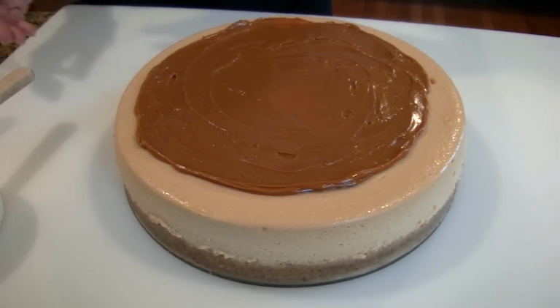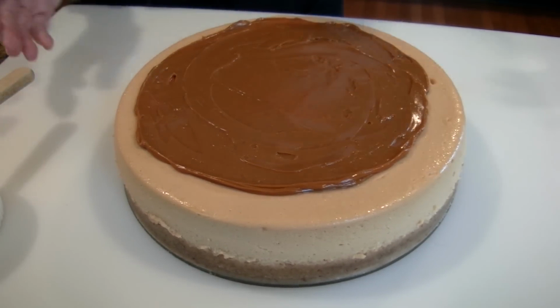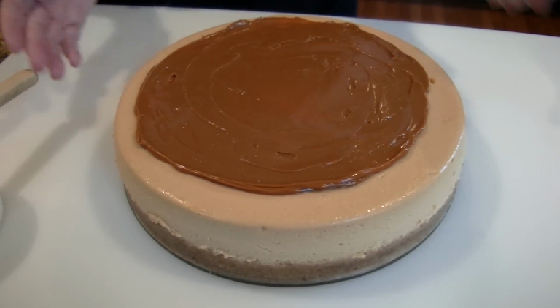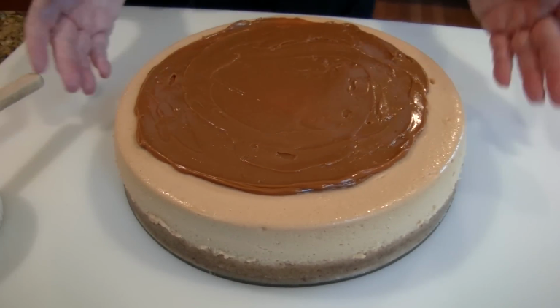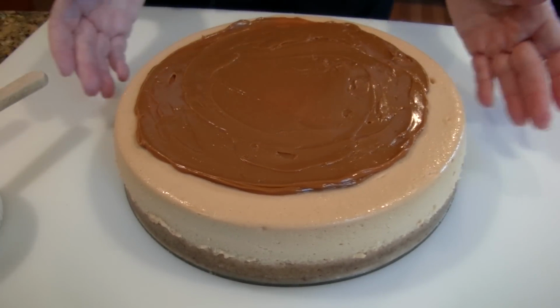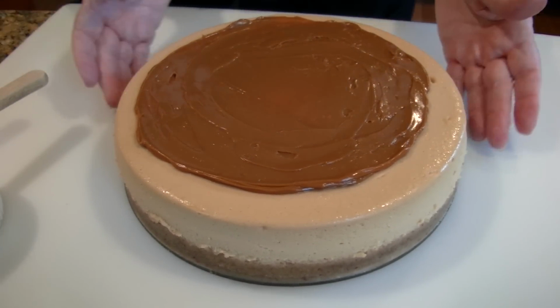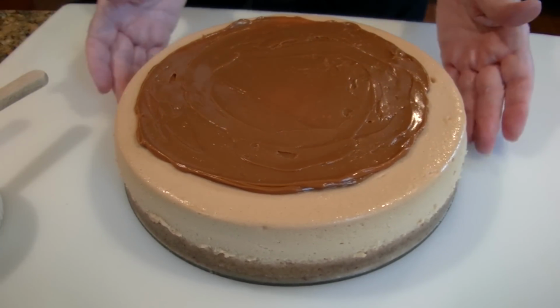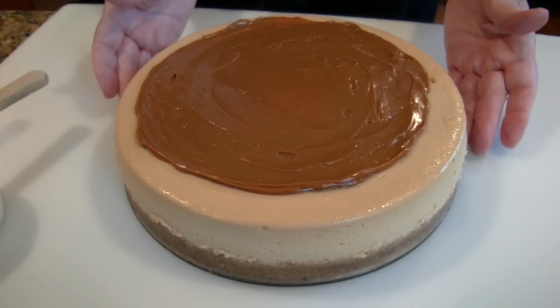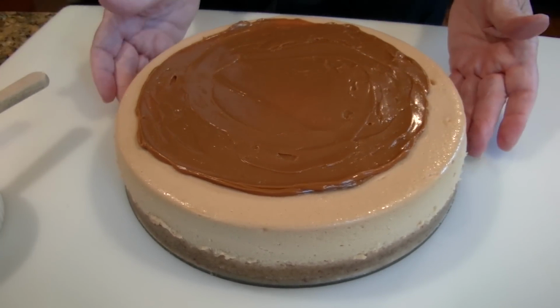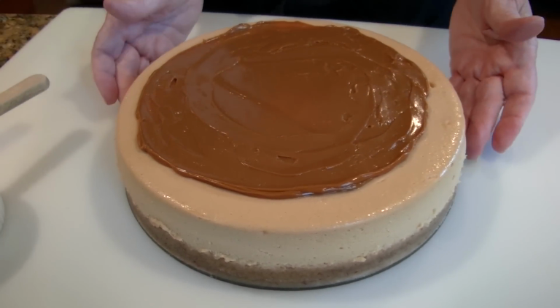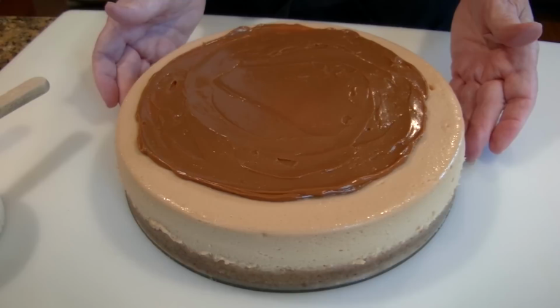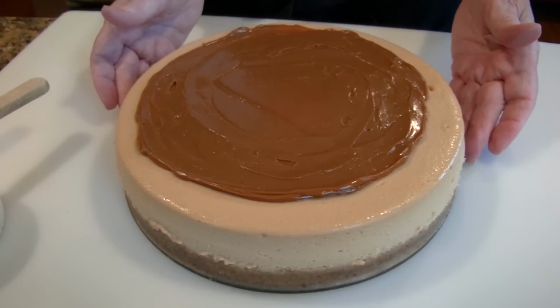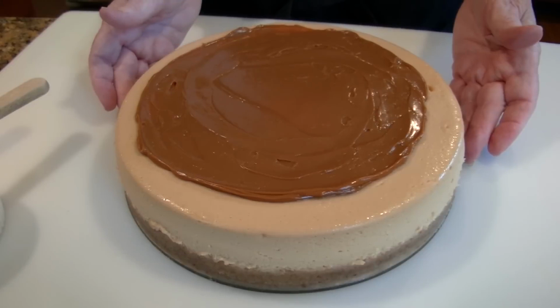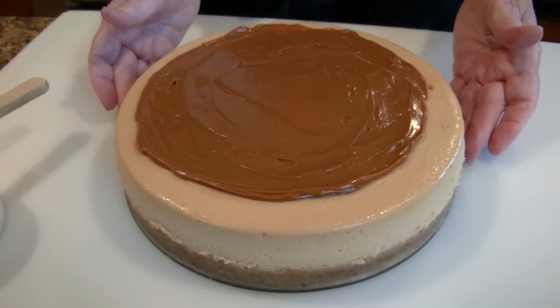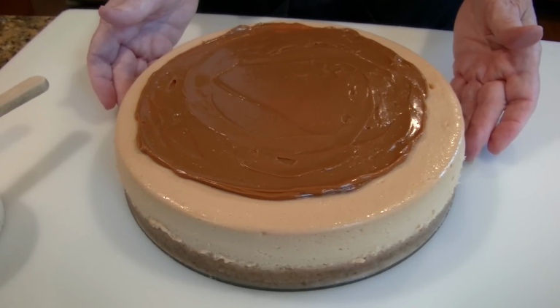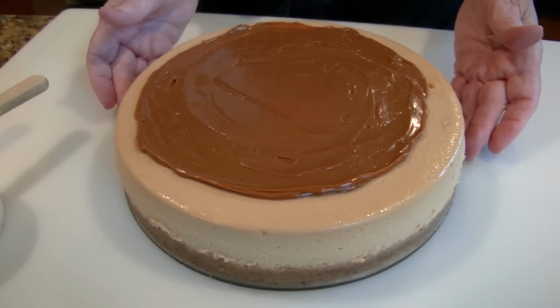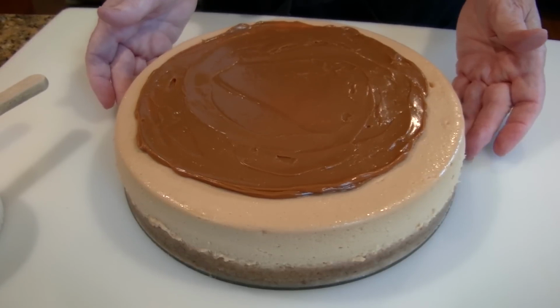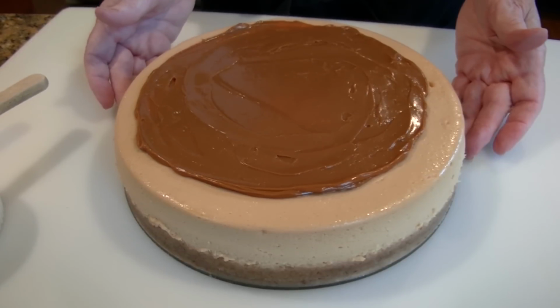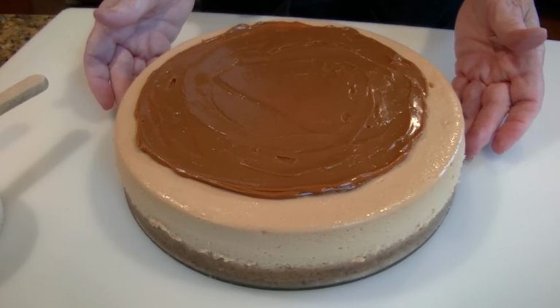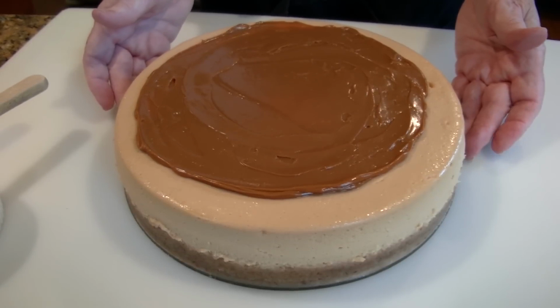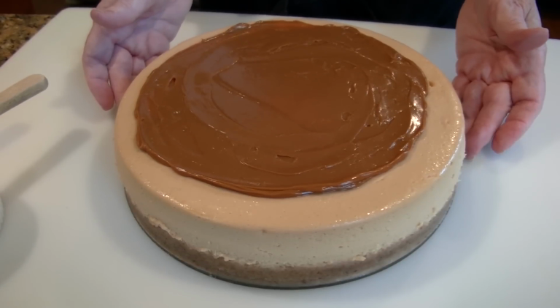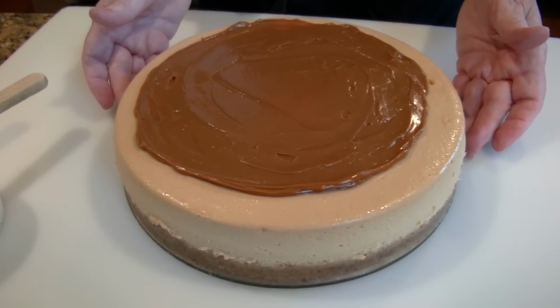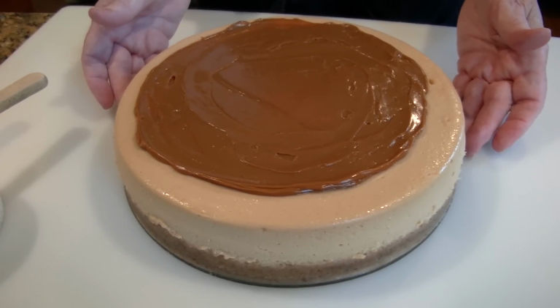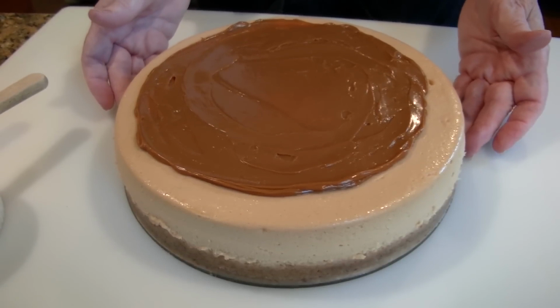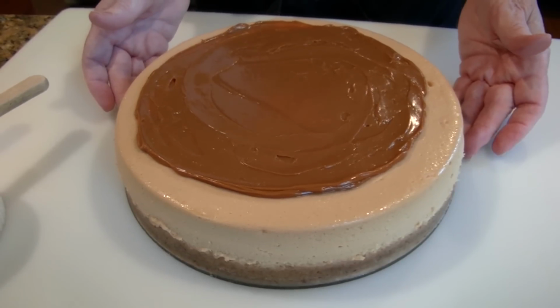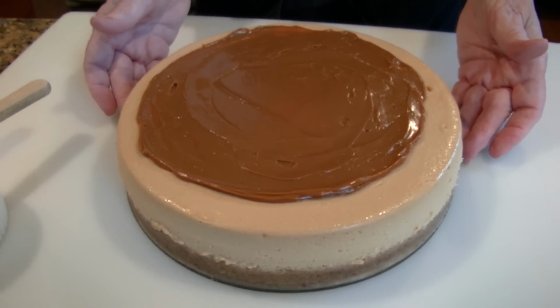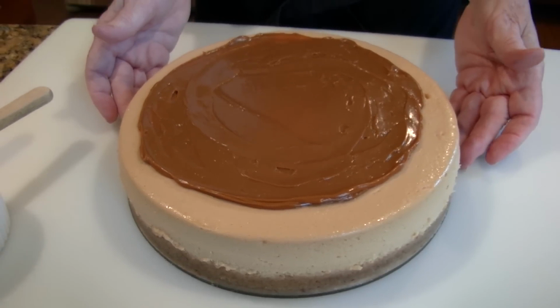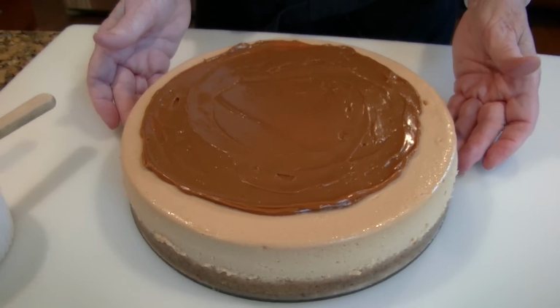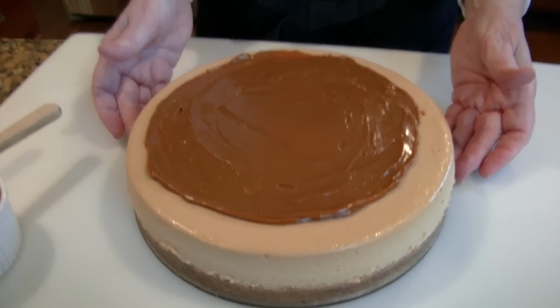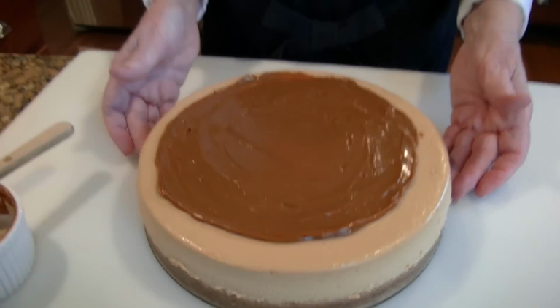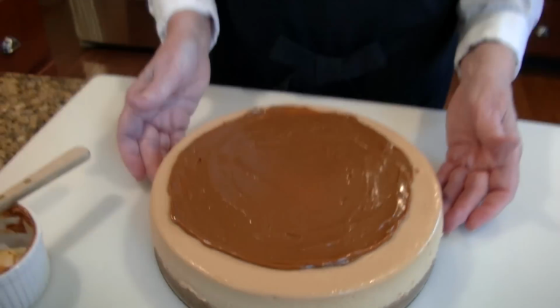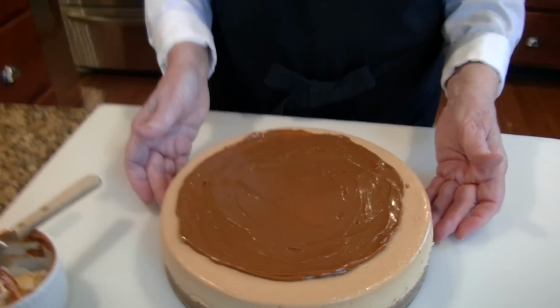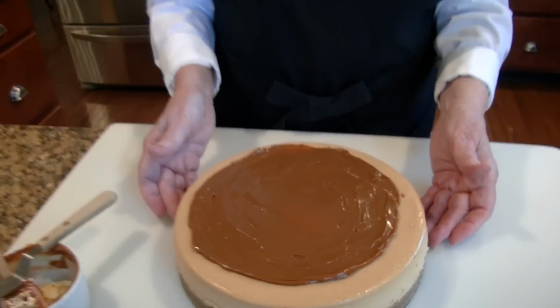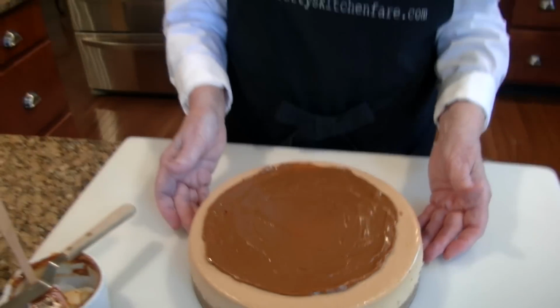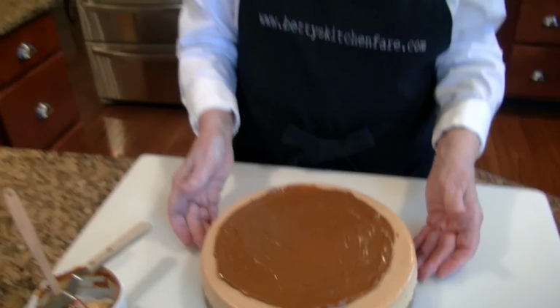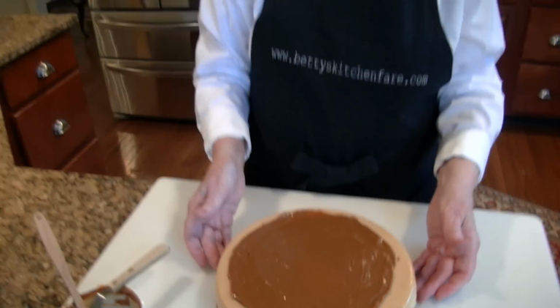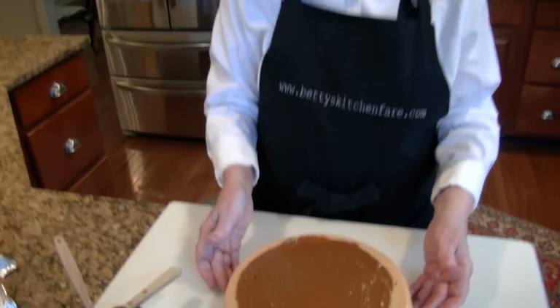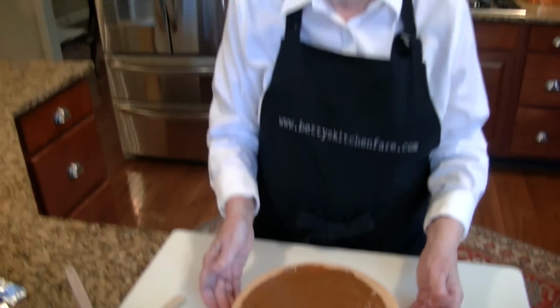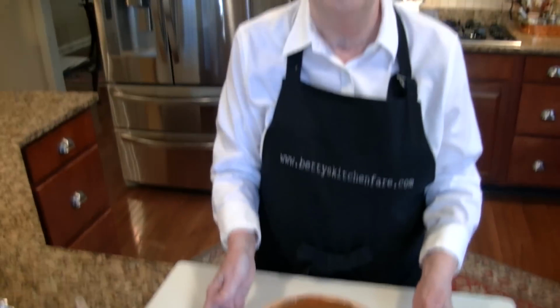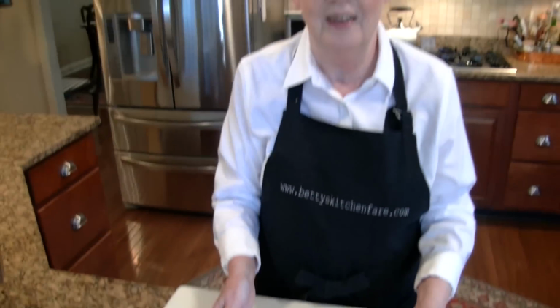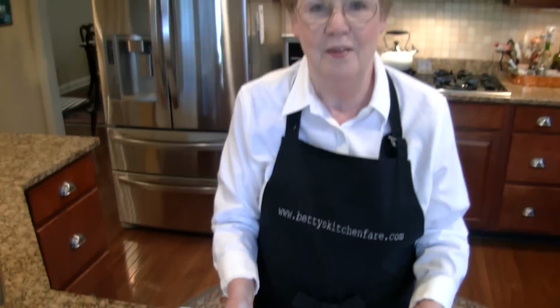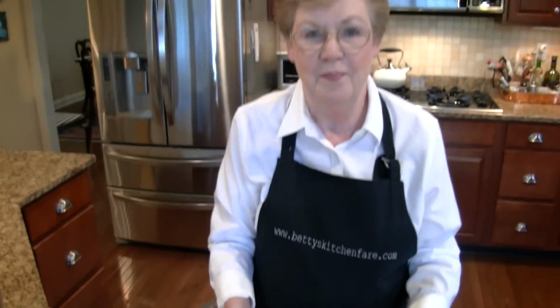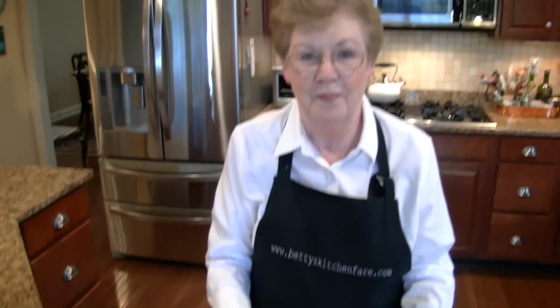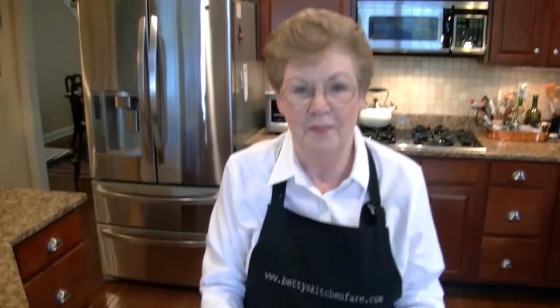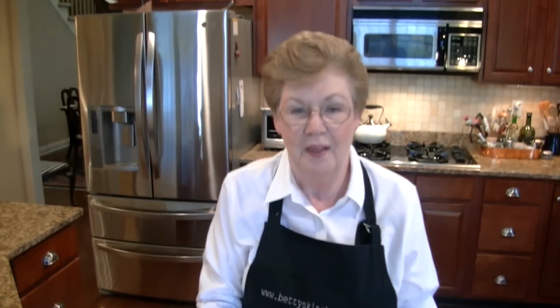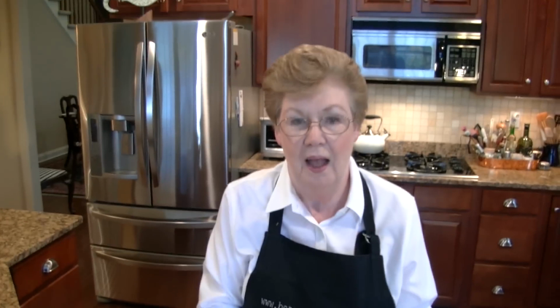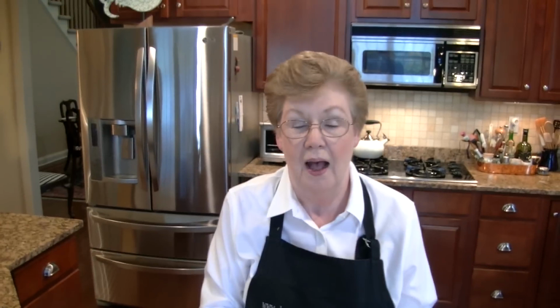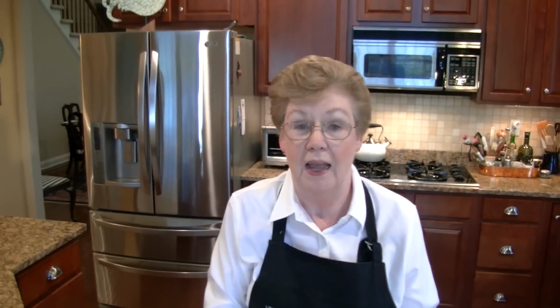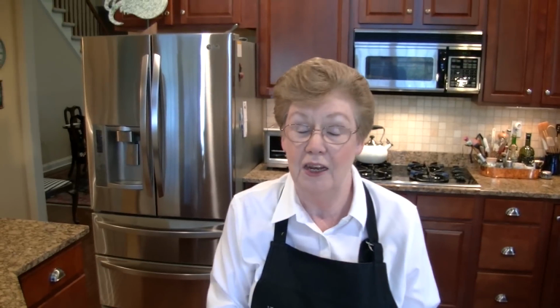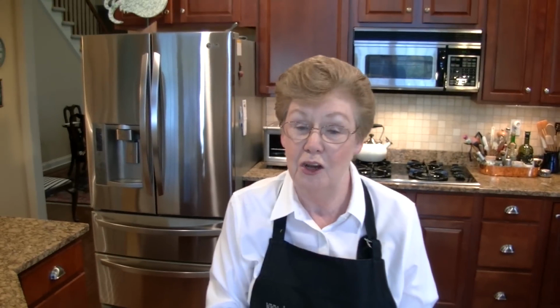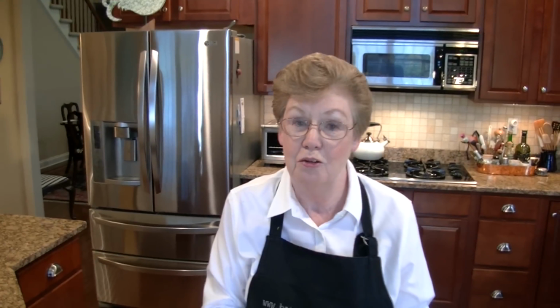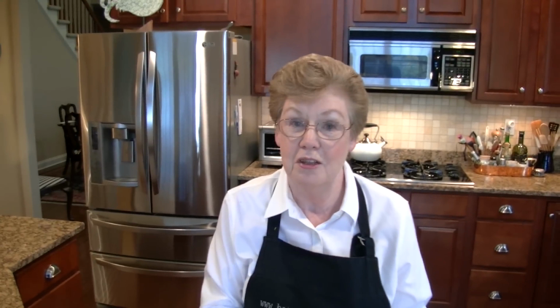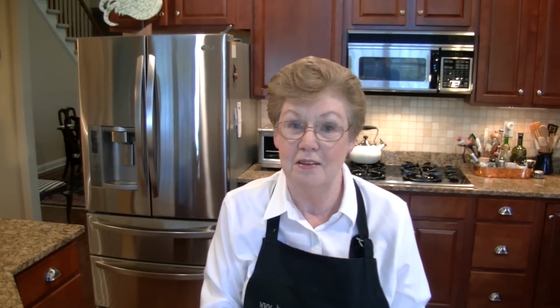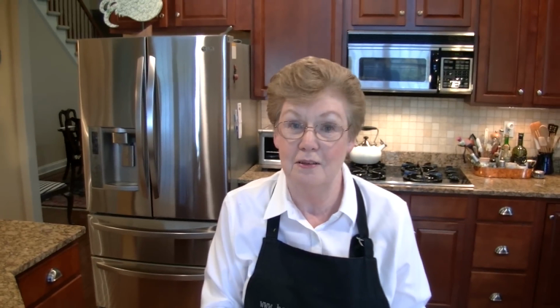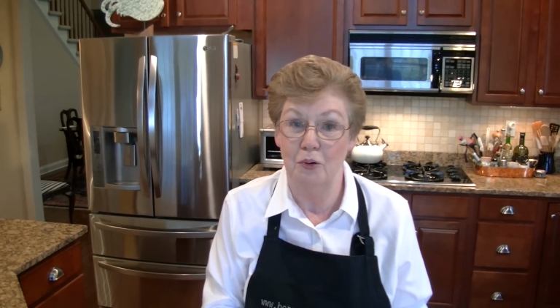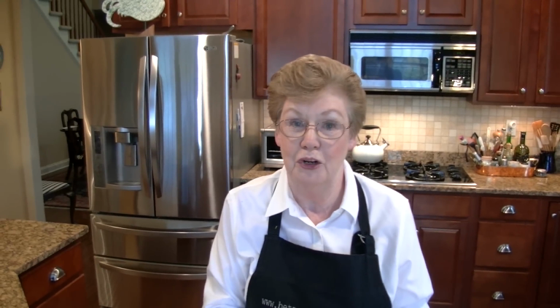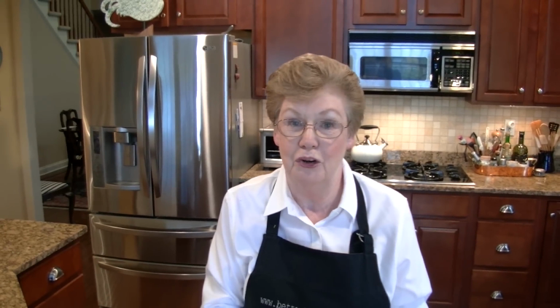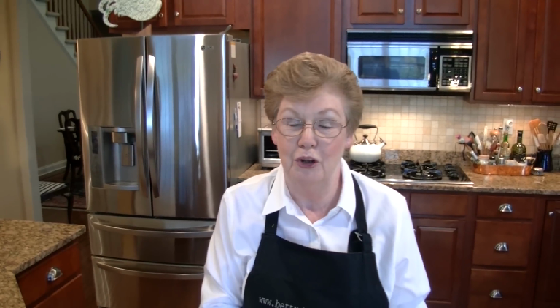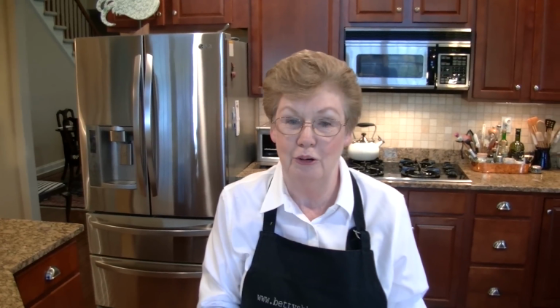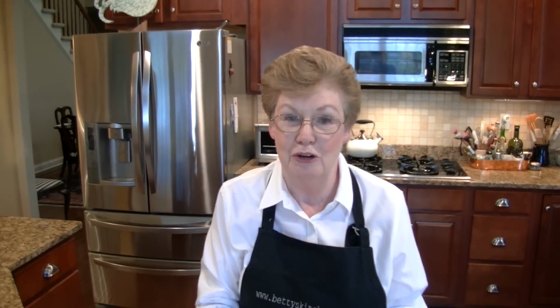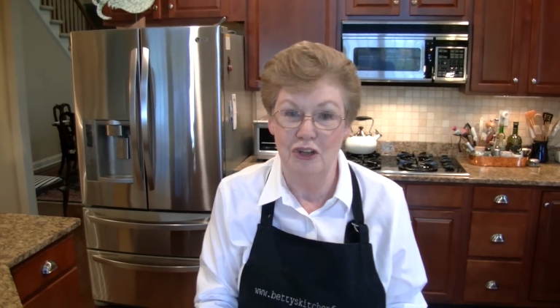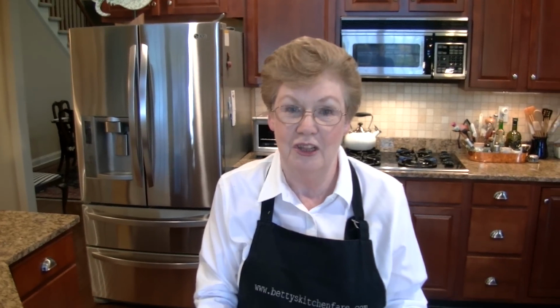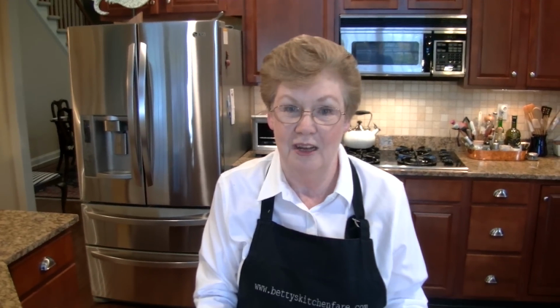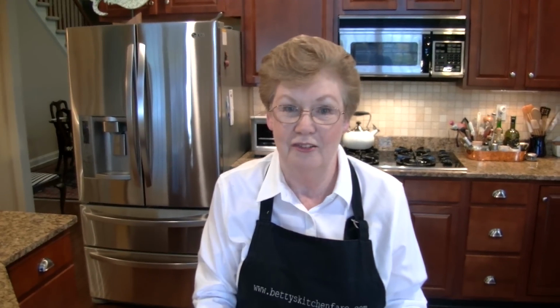And there you have it — dulce de leche cheesecake. I know this is one you're going to love.